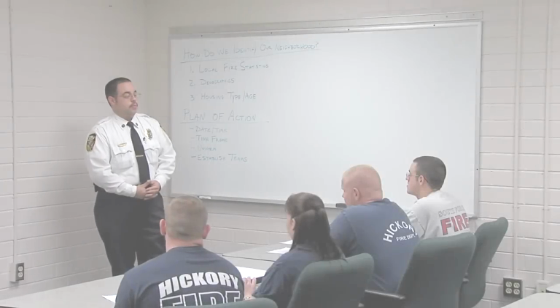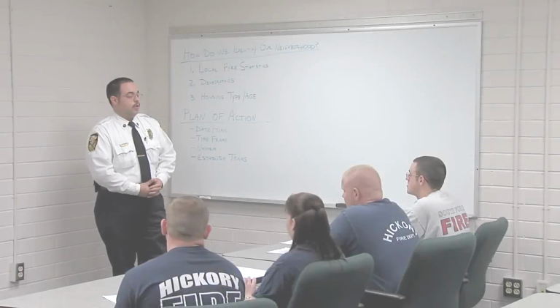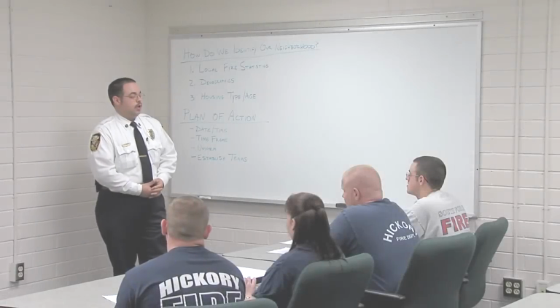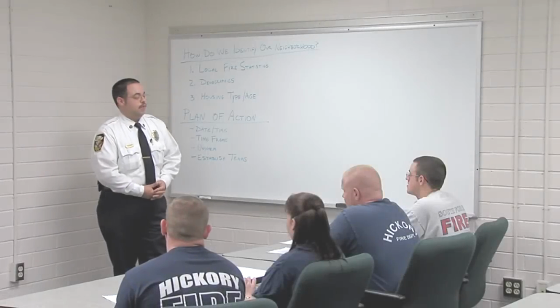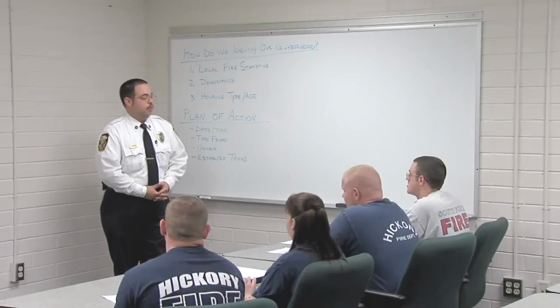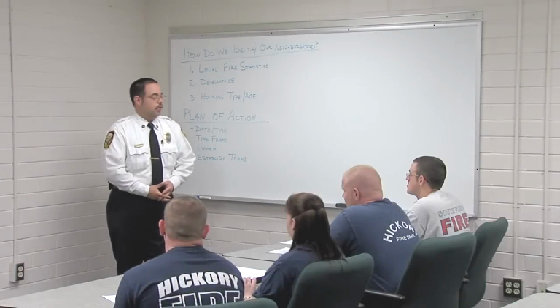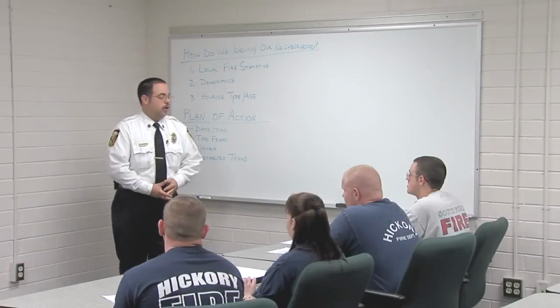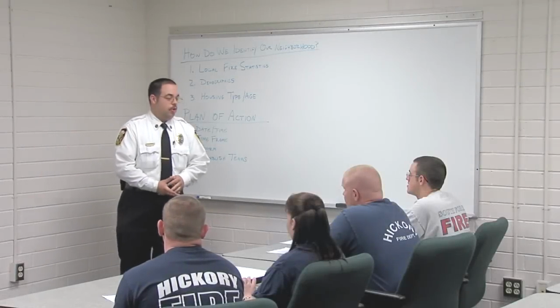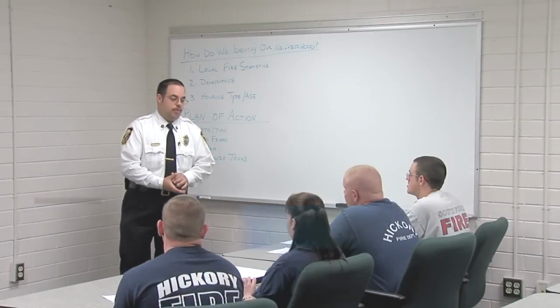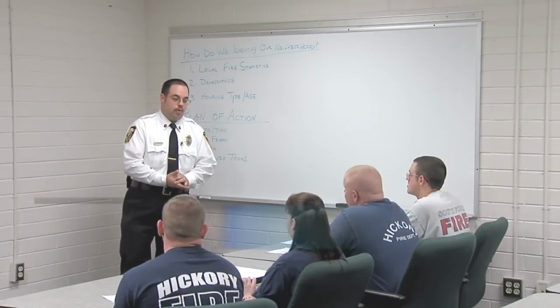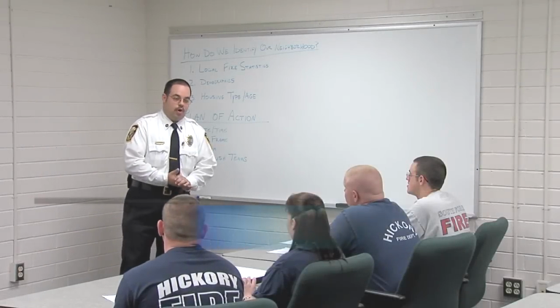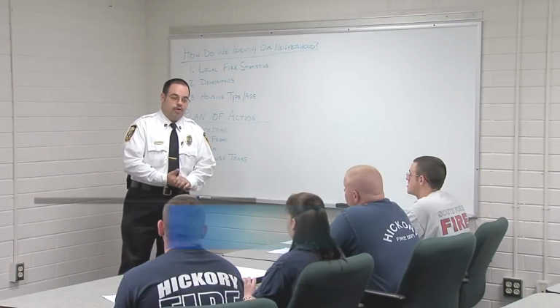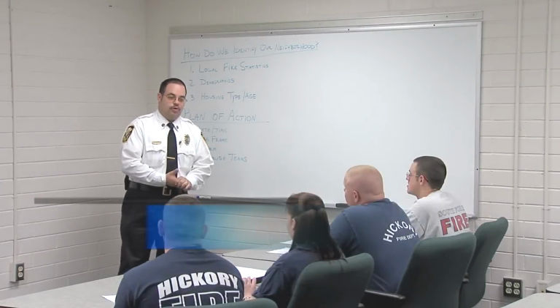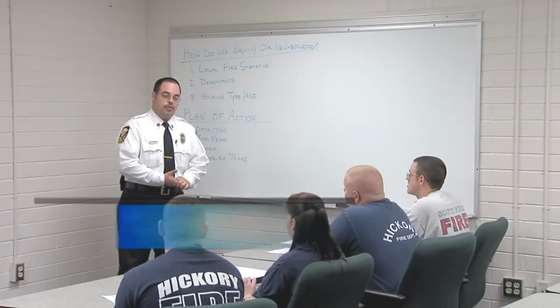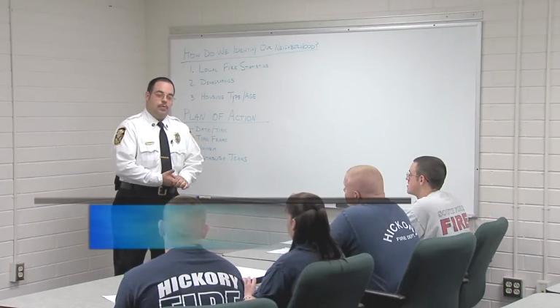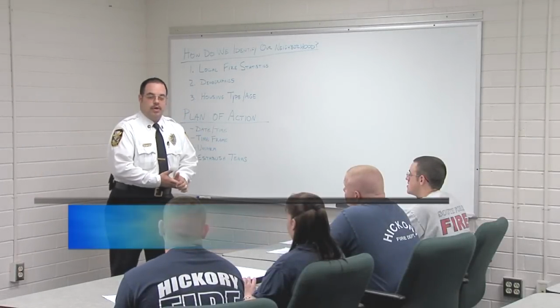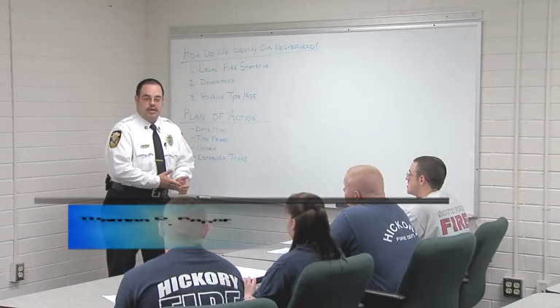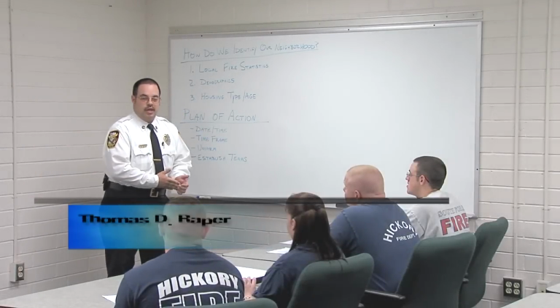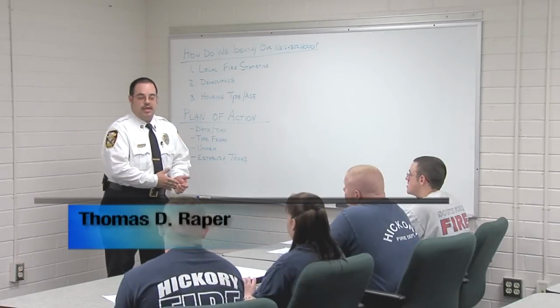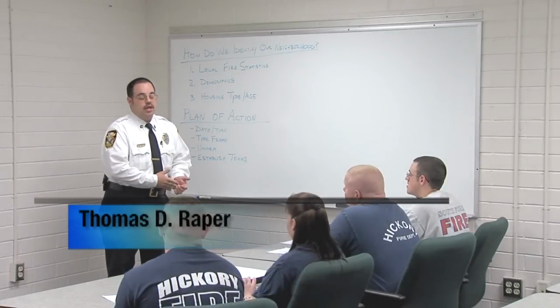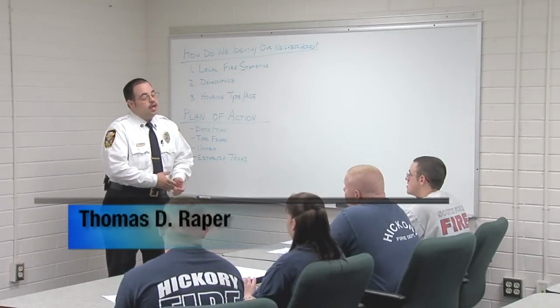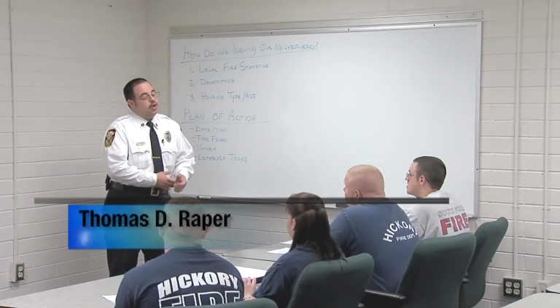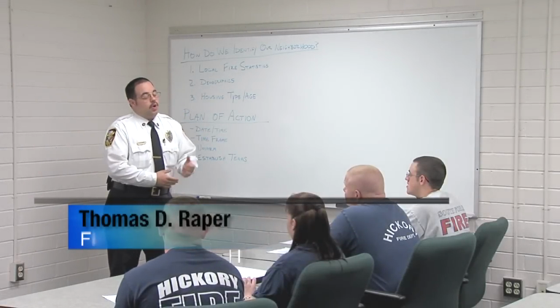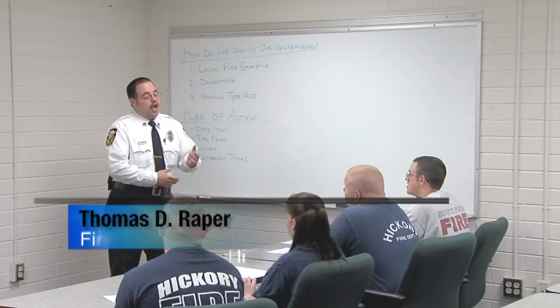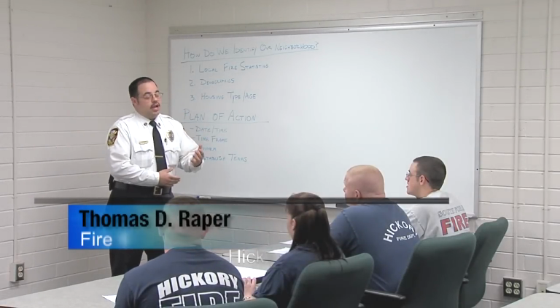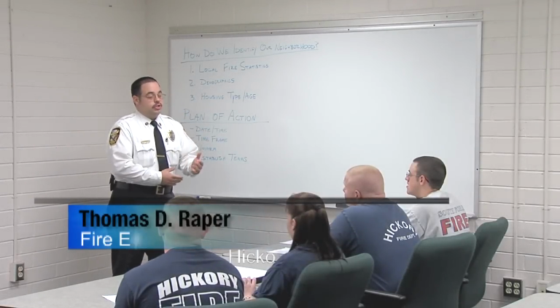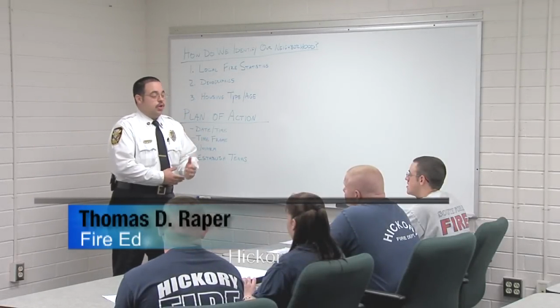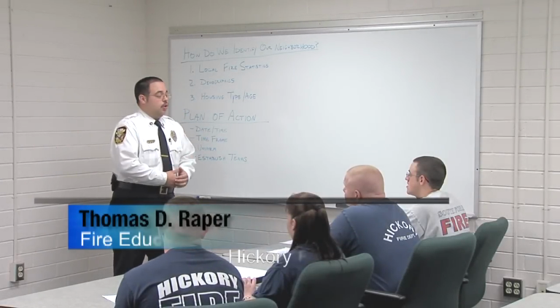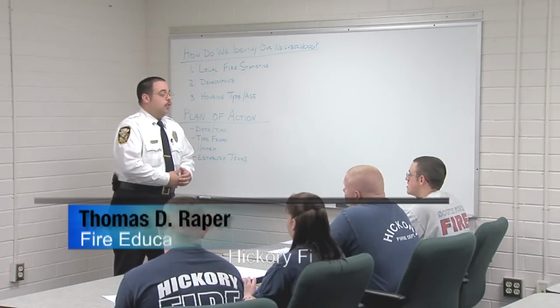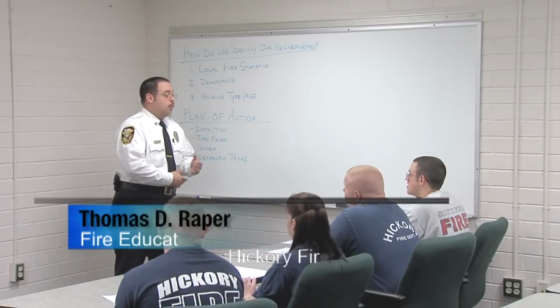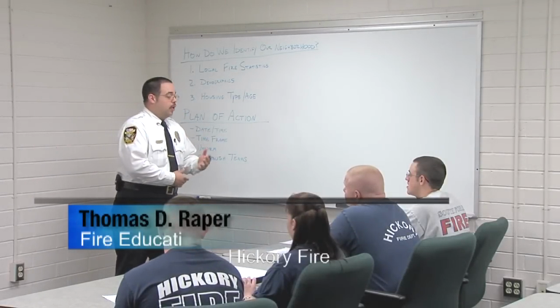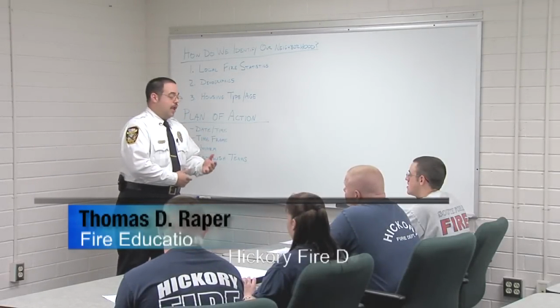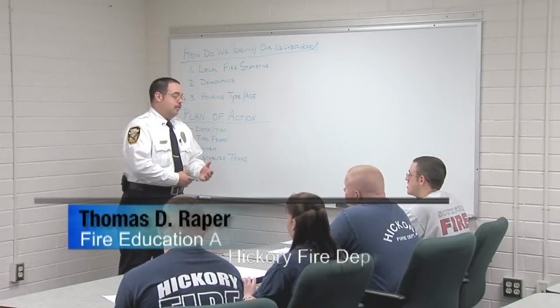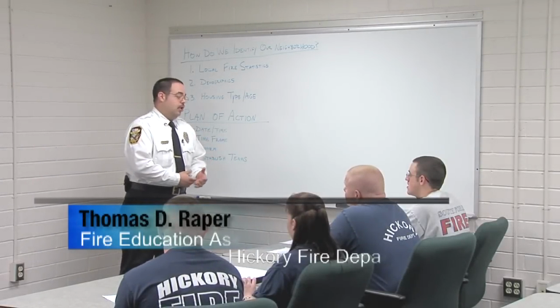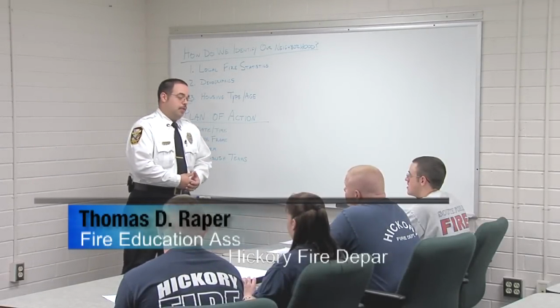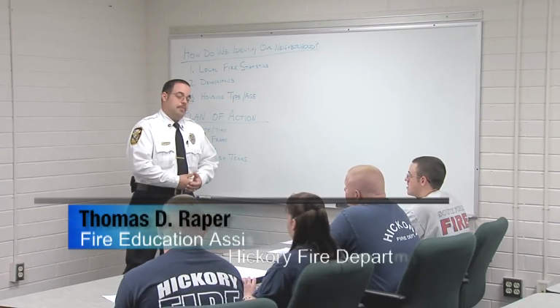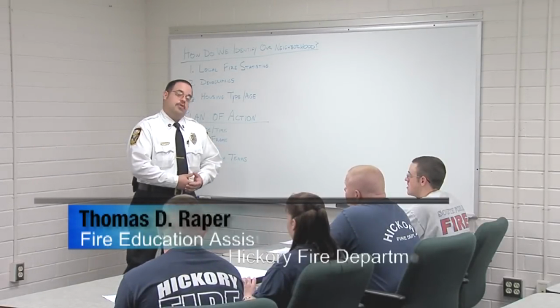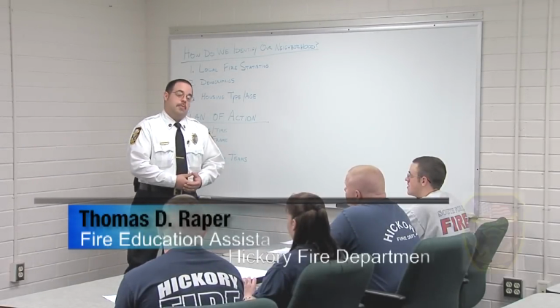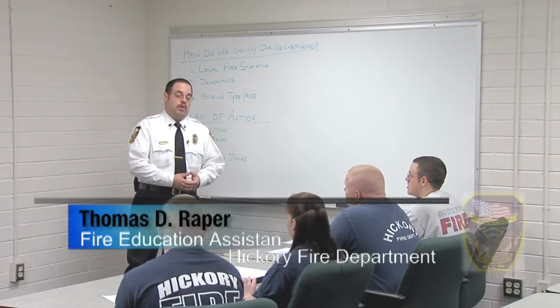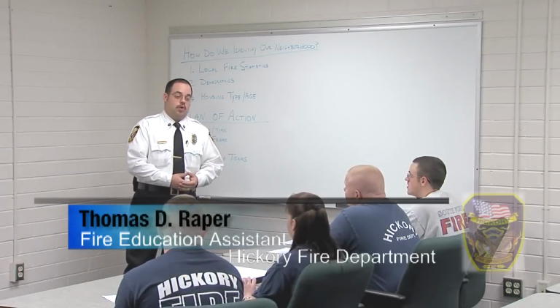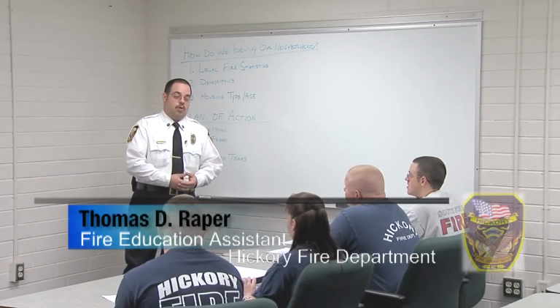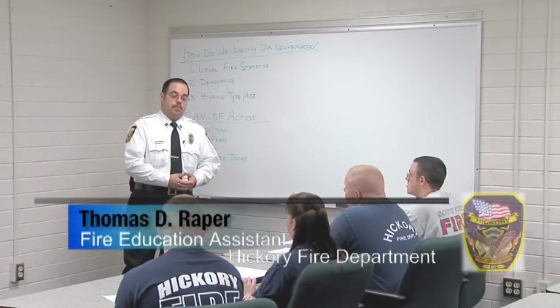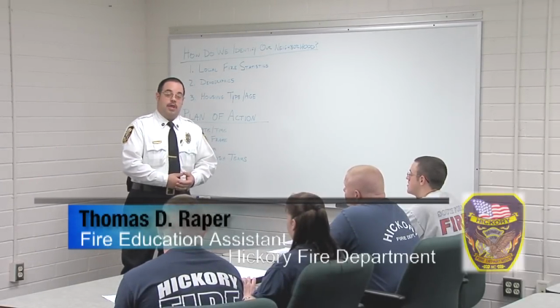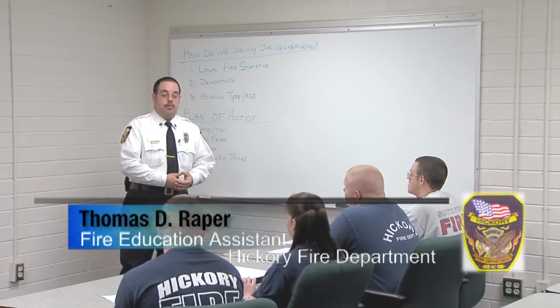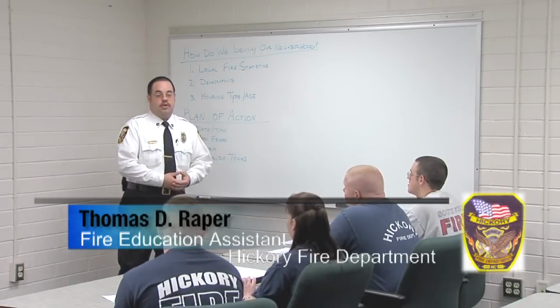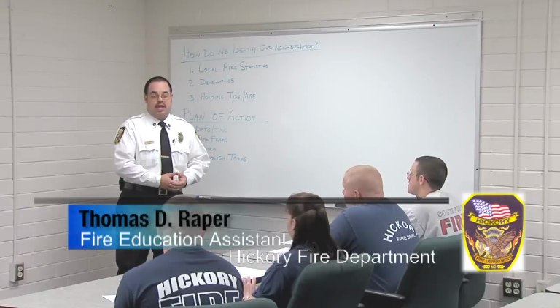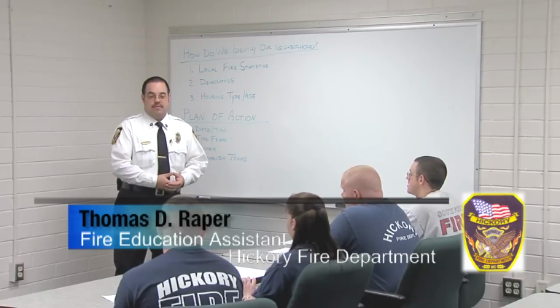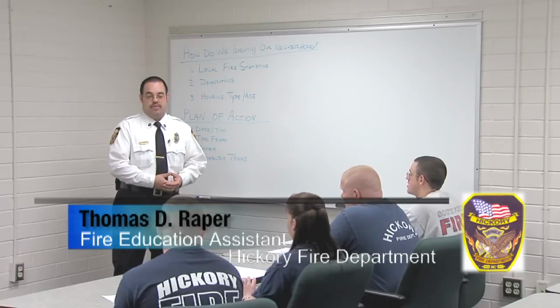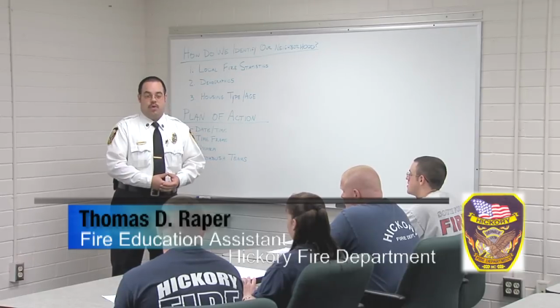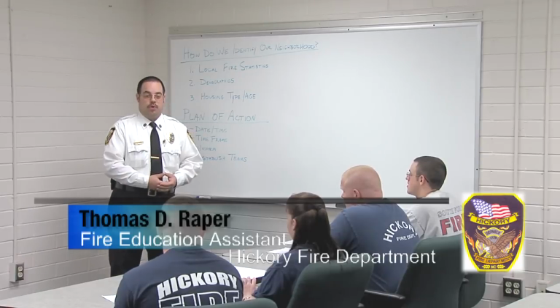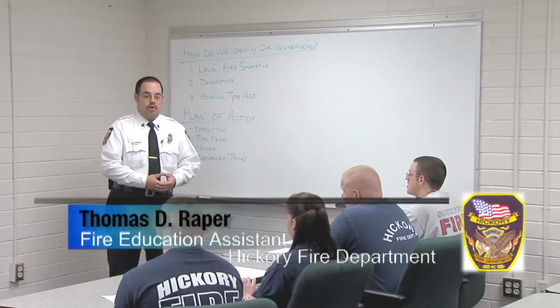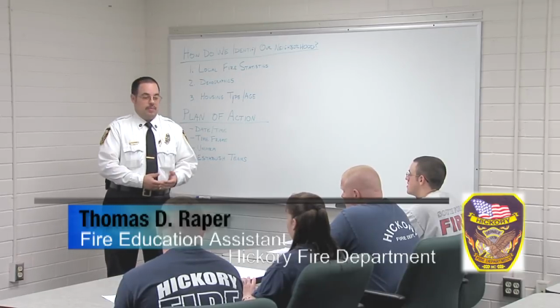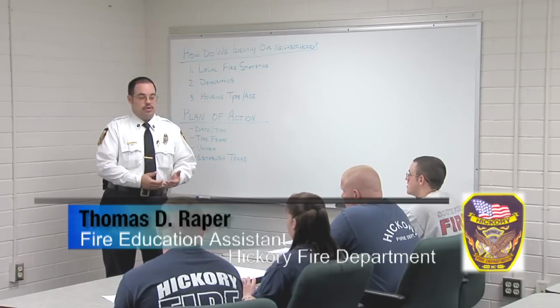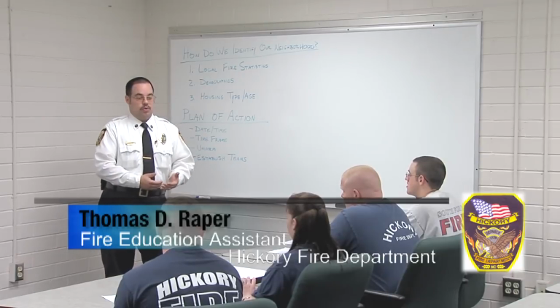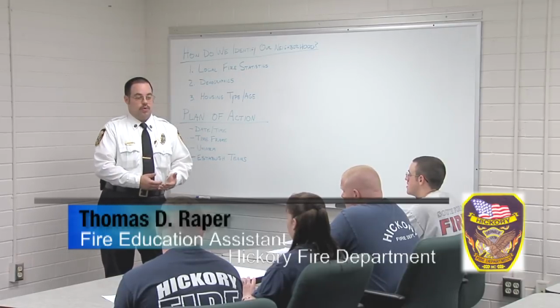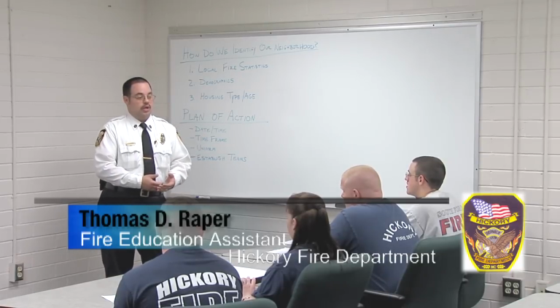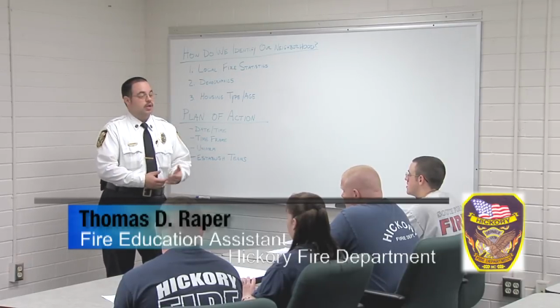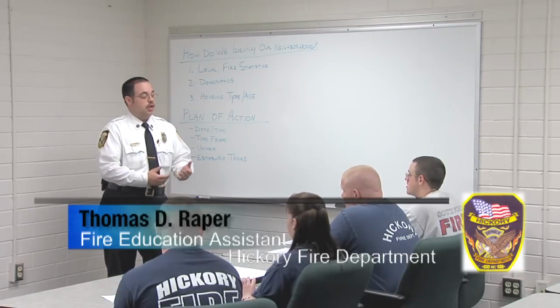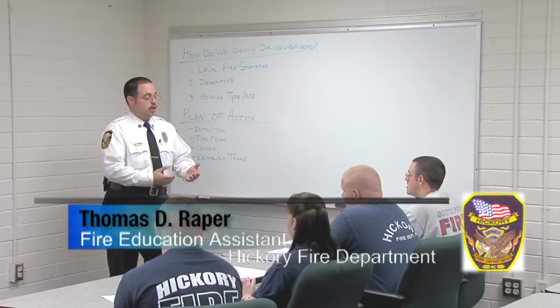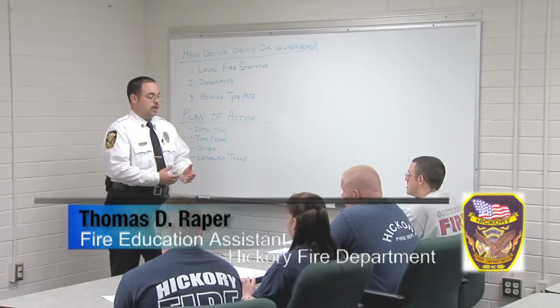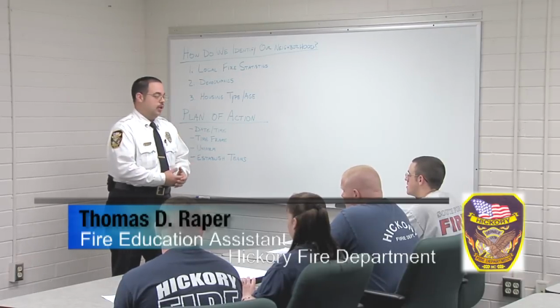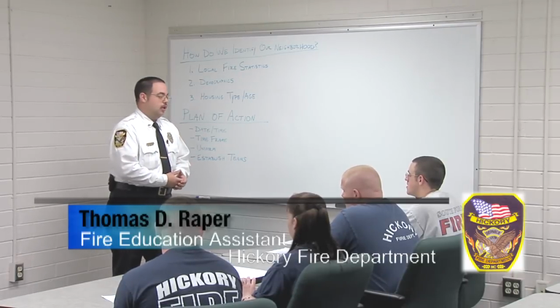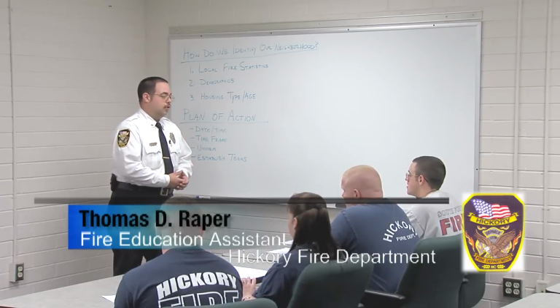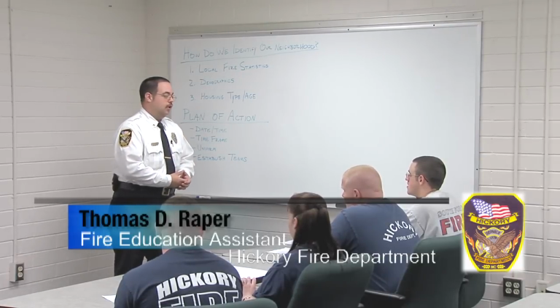Good morning everyone, I hope you all are doing well today. As you know, we have an upcoming smoke alarm neighborhood canvass that we are going to be doing here in Hickory.